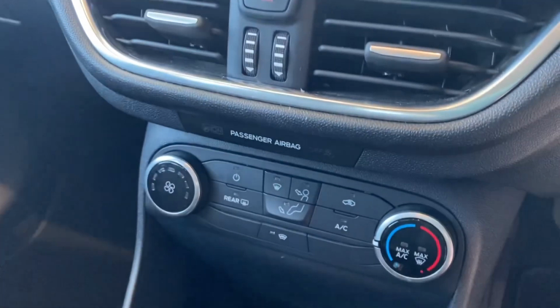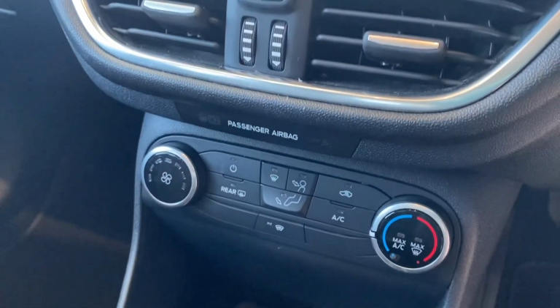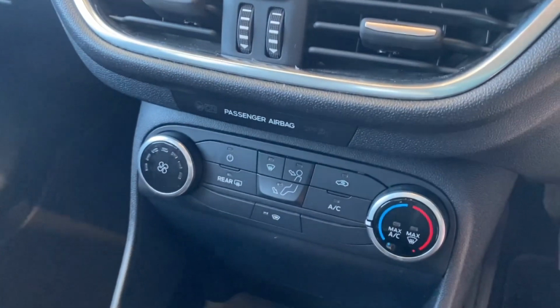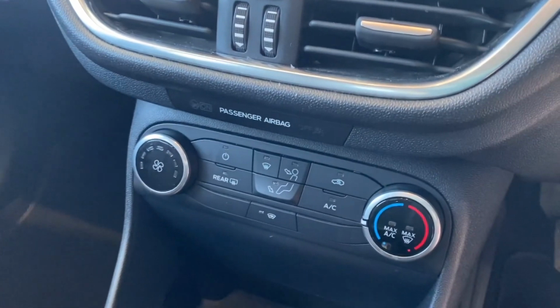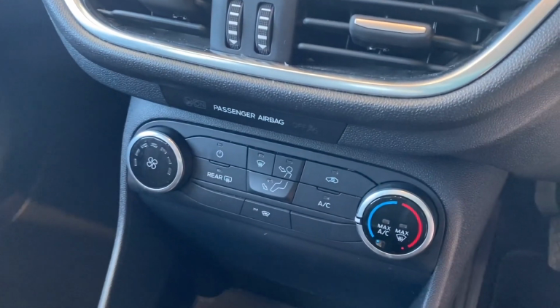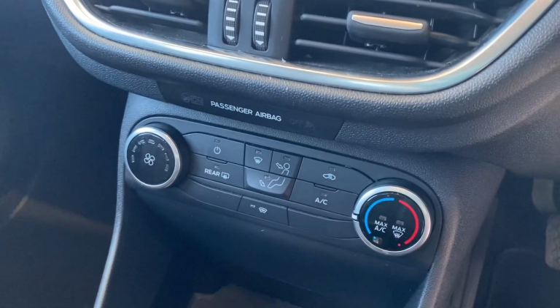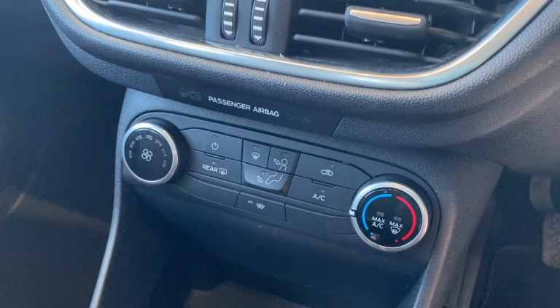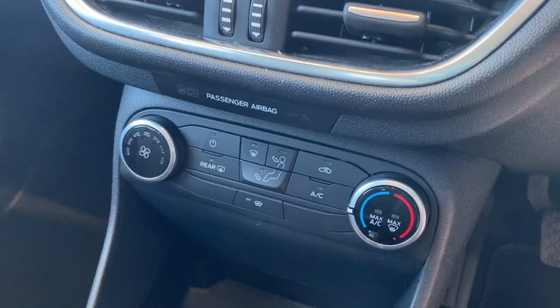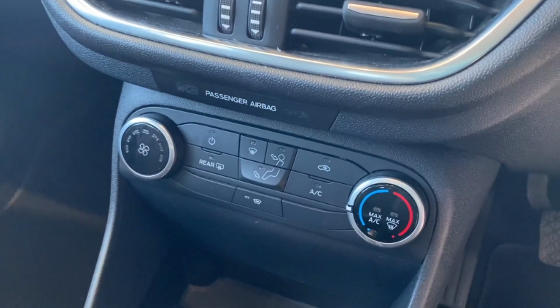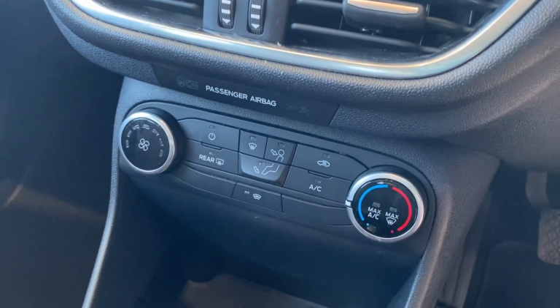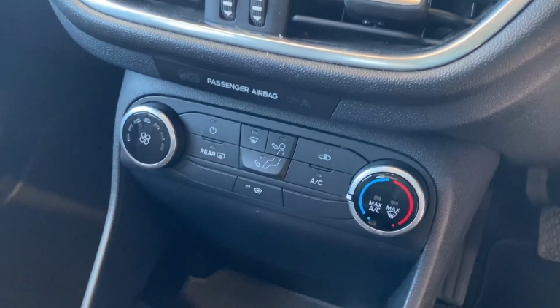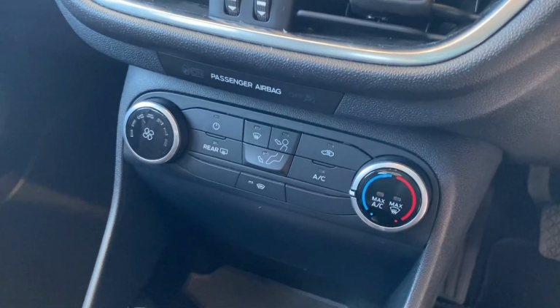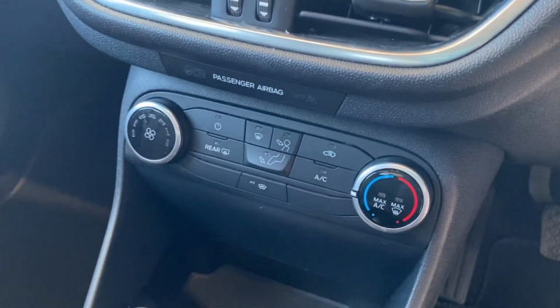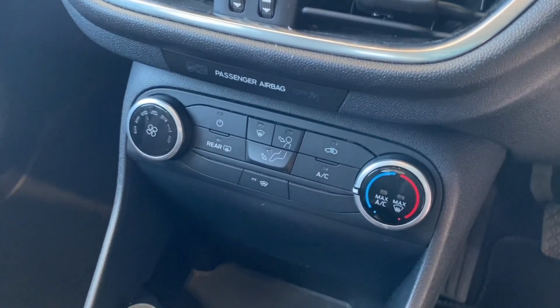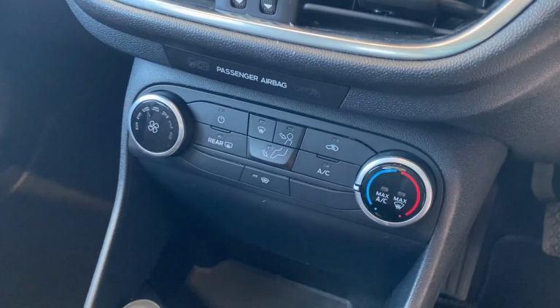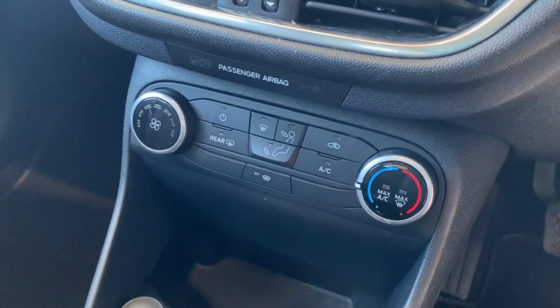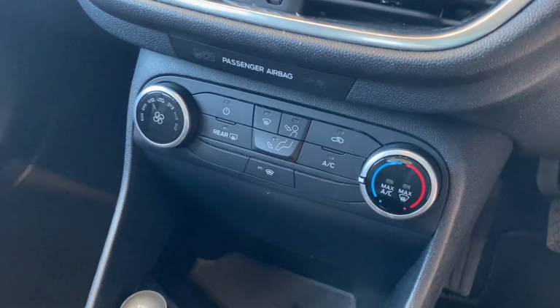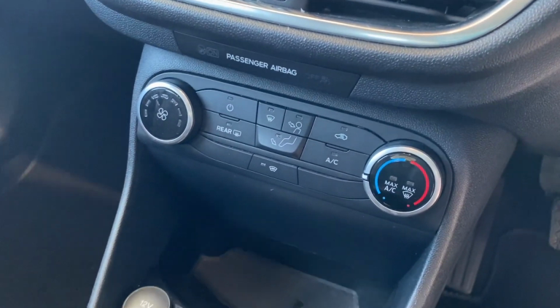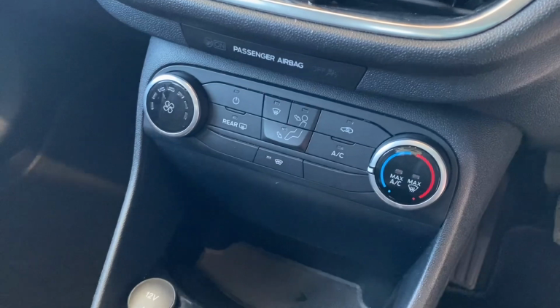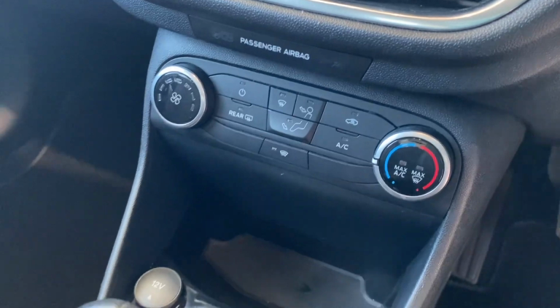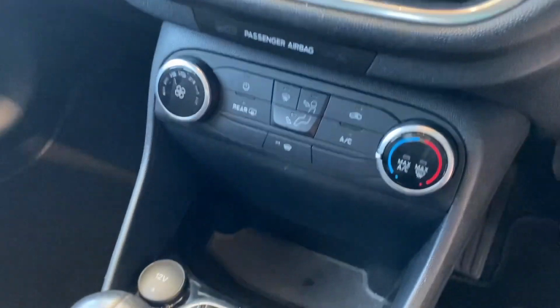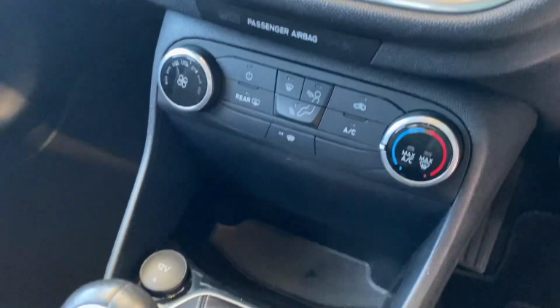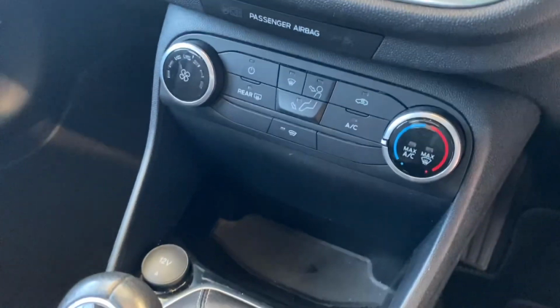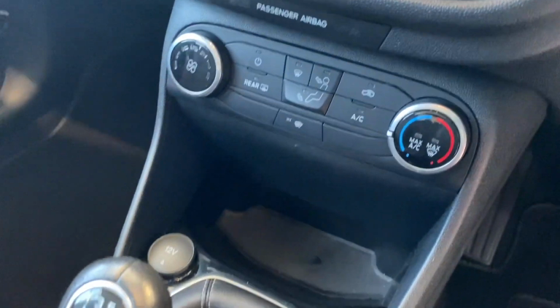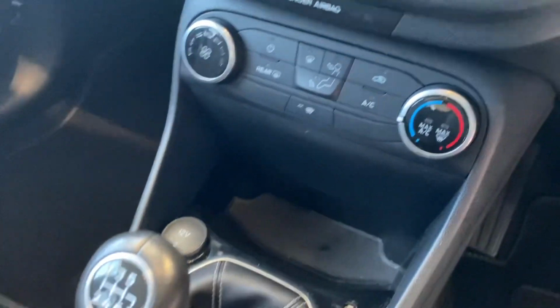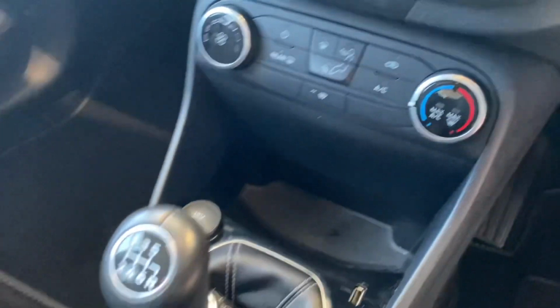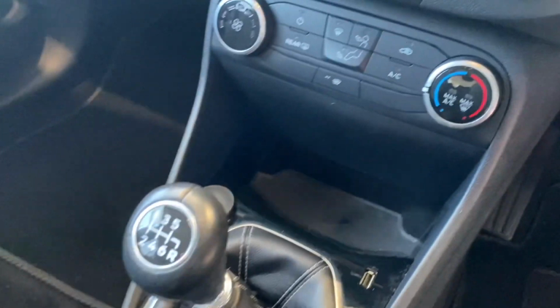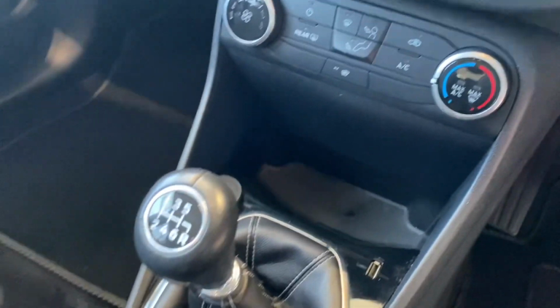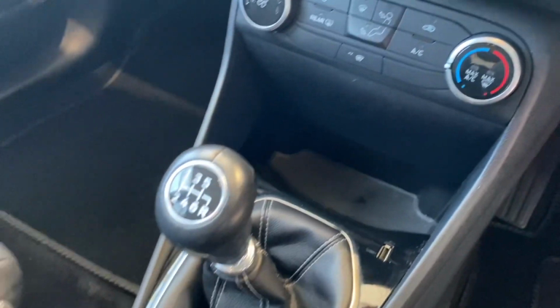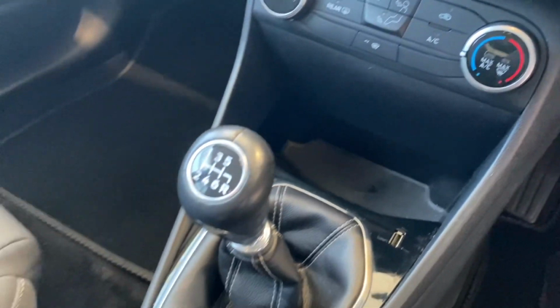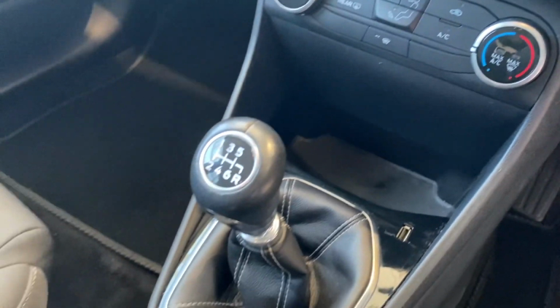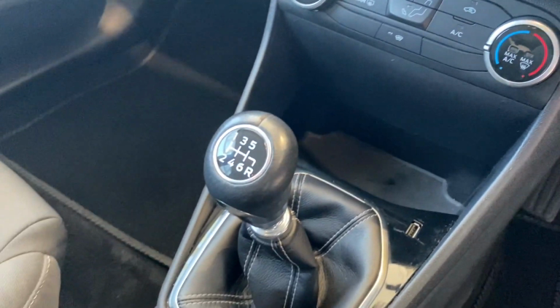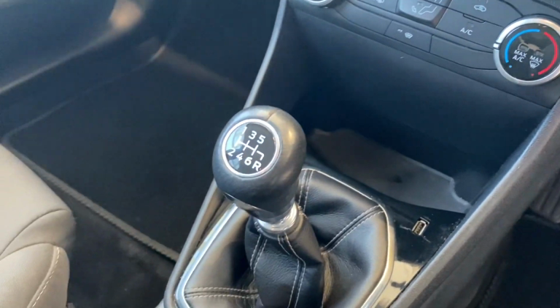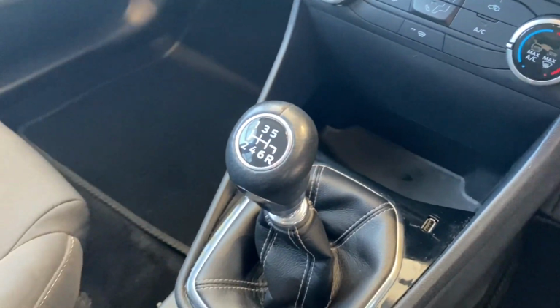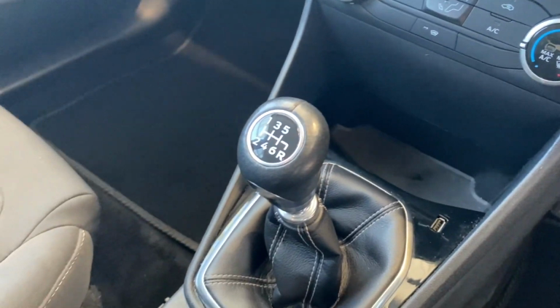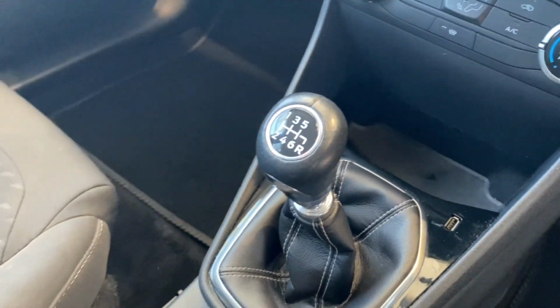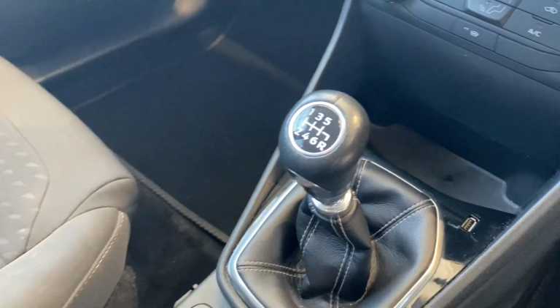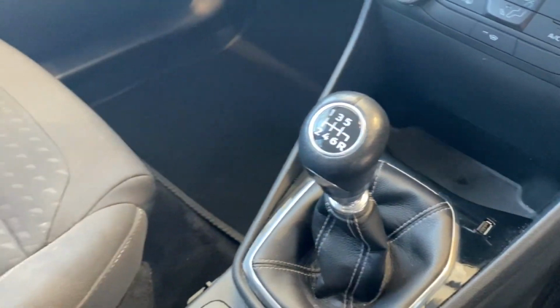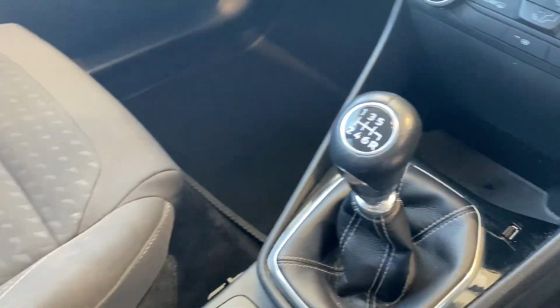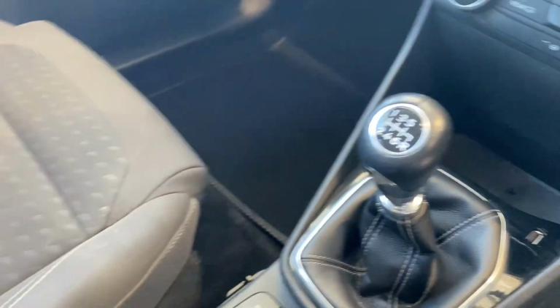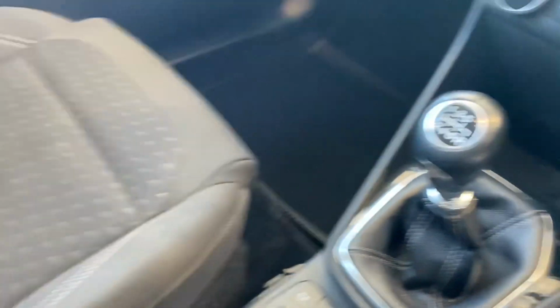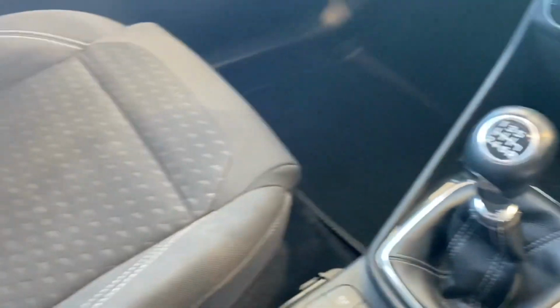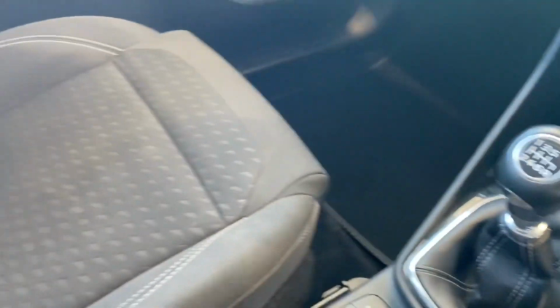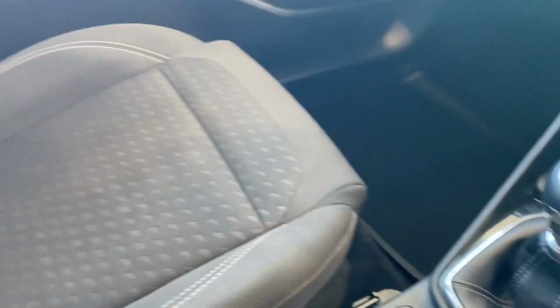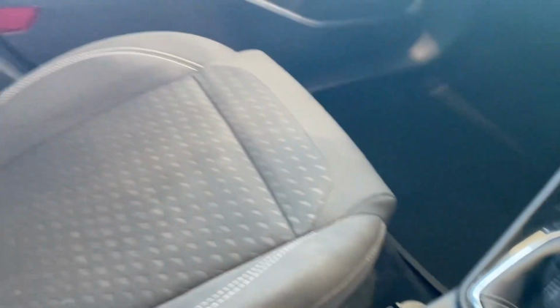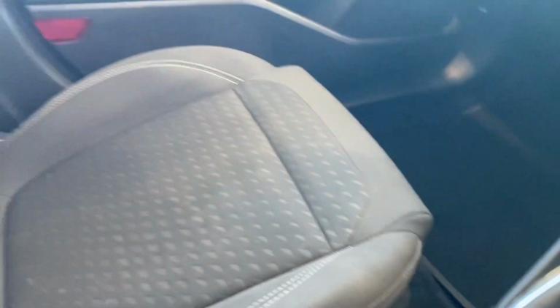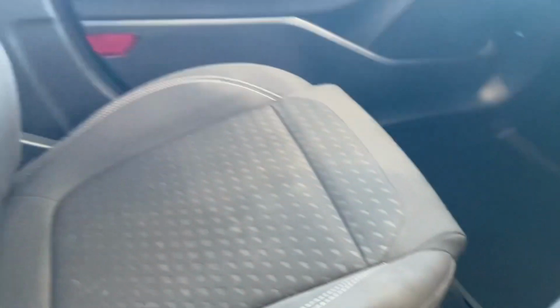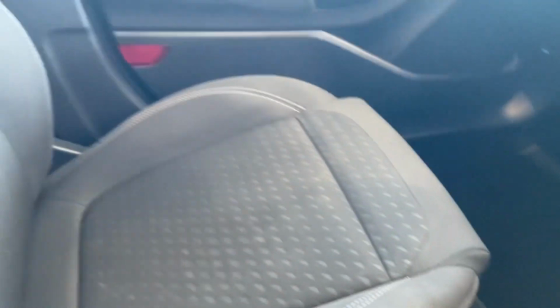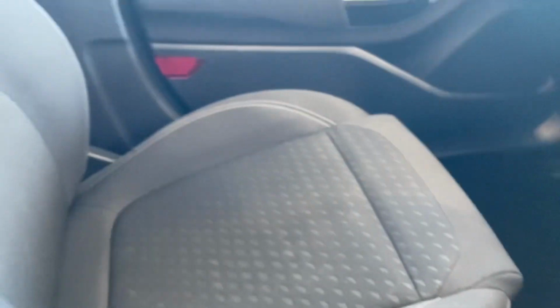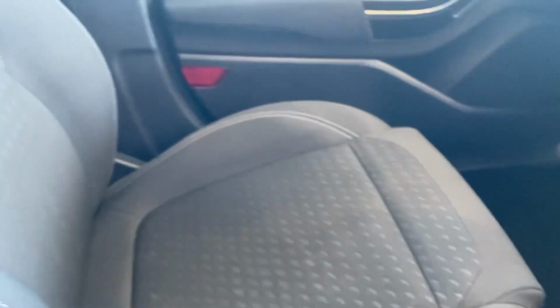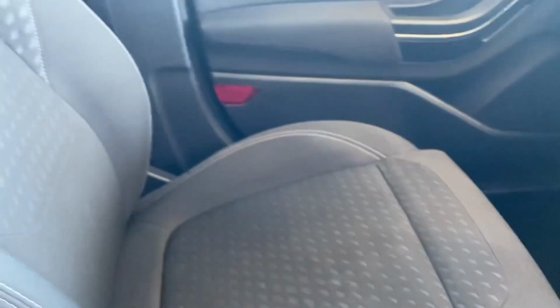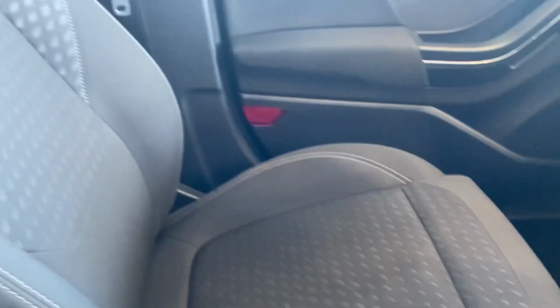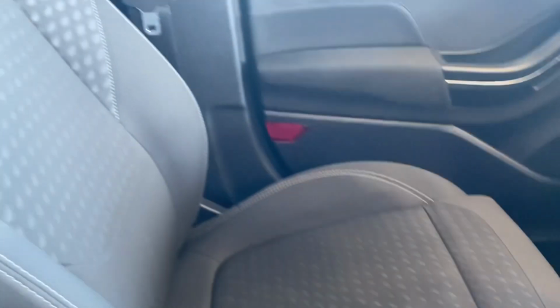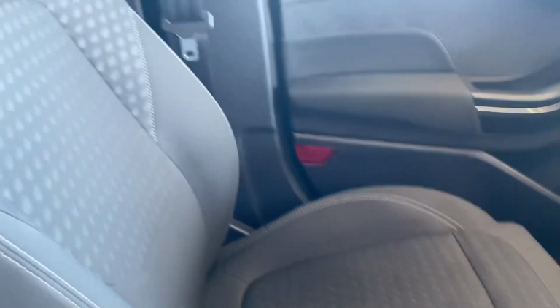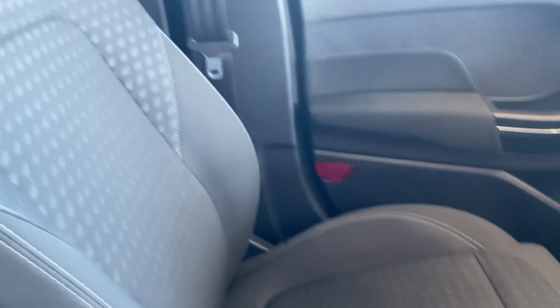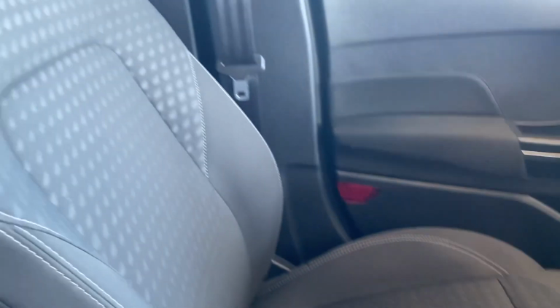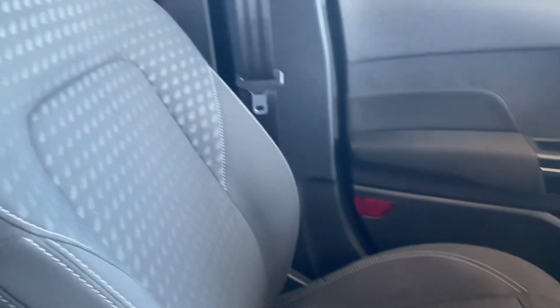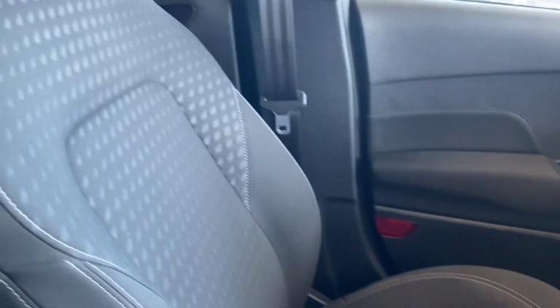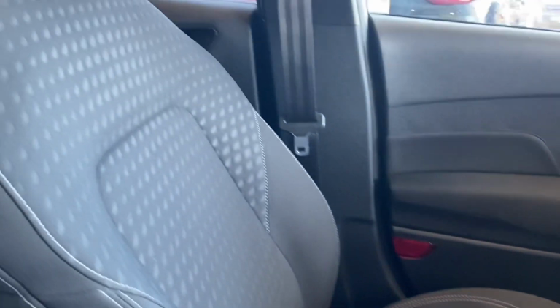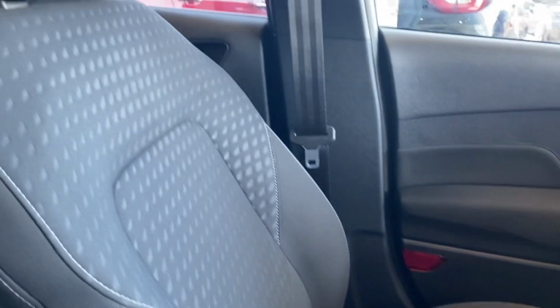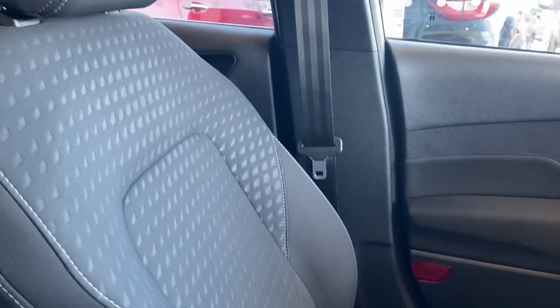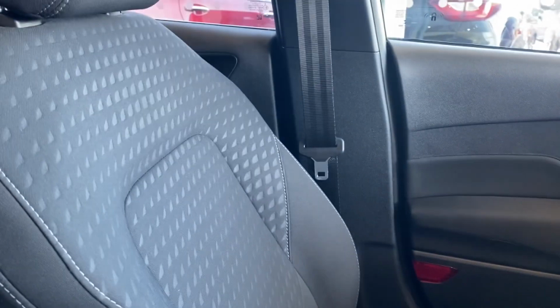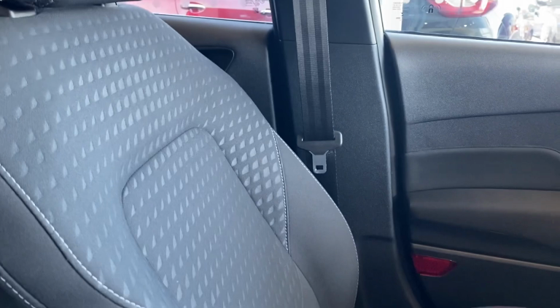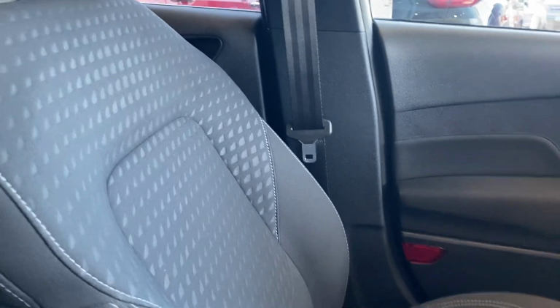Air conditioning as well. Six speed manual. Oh, lovely and tidy.